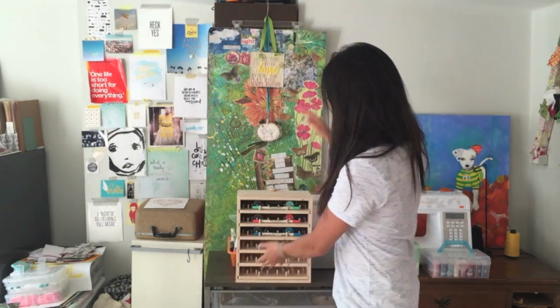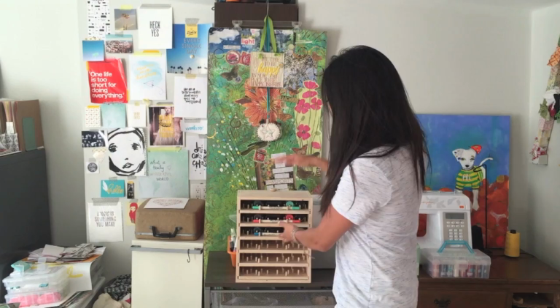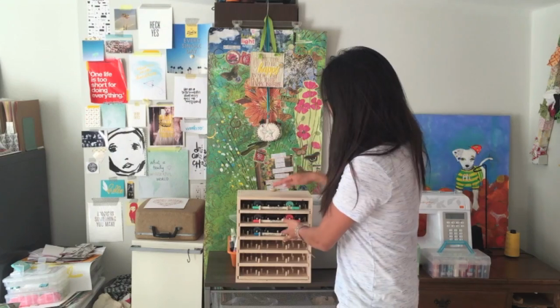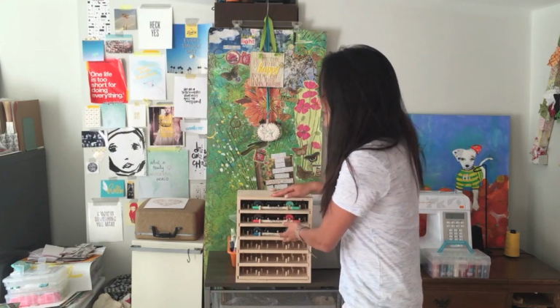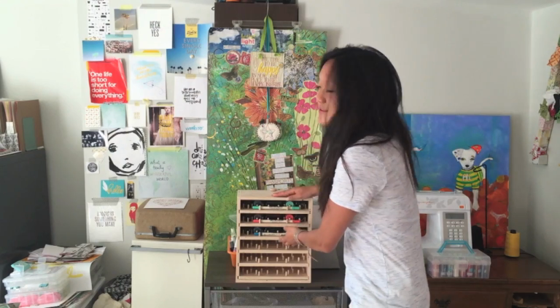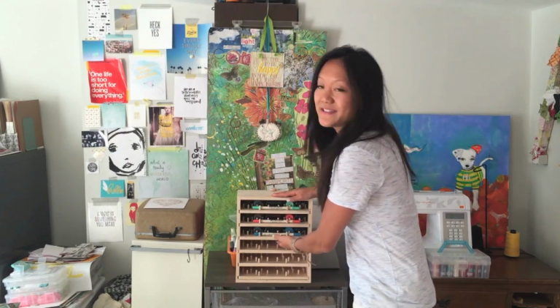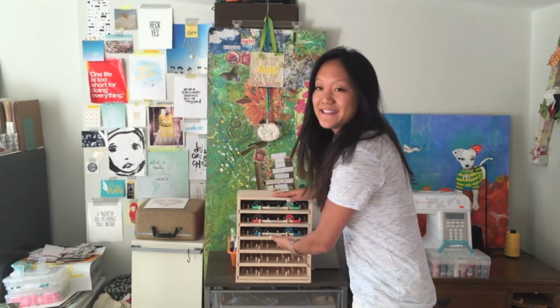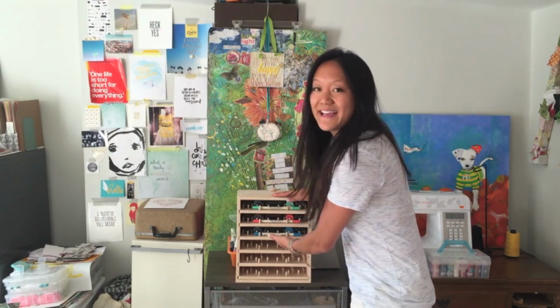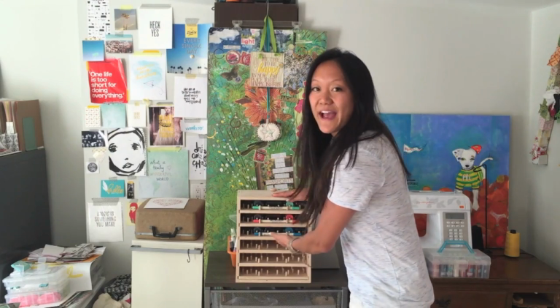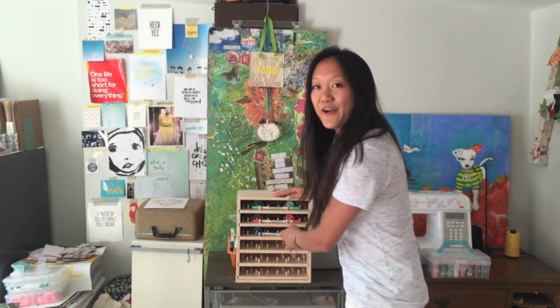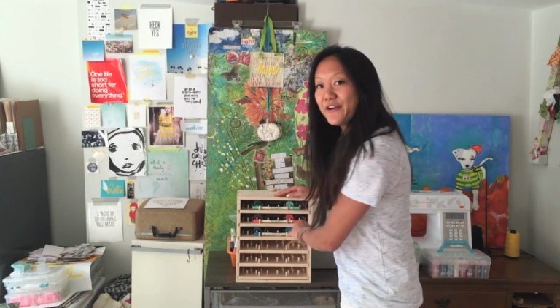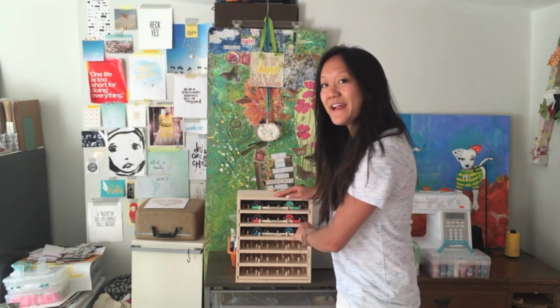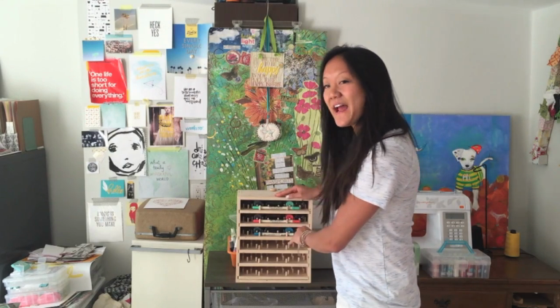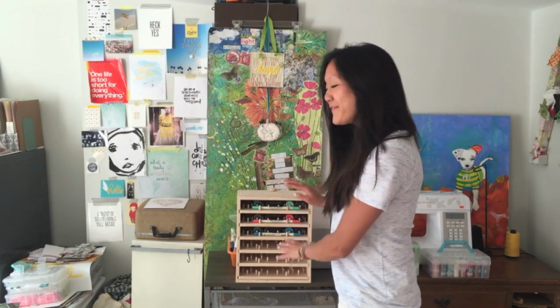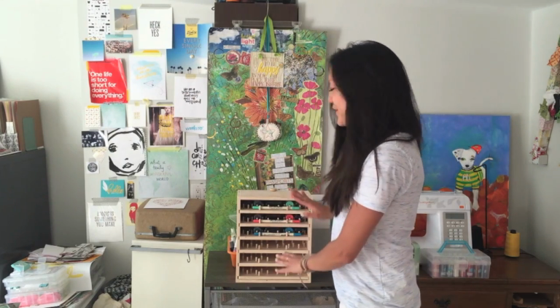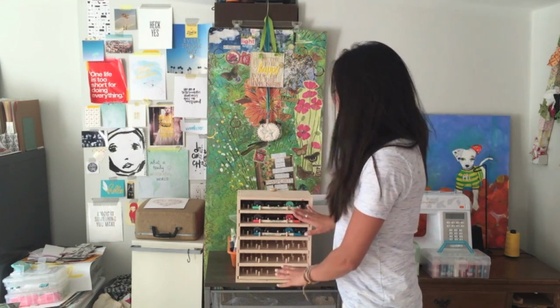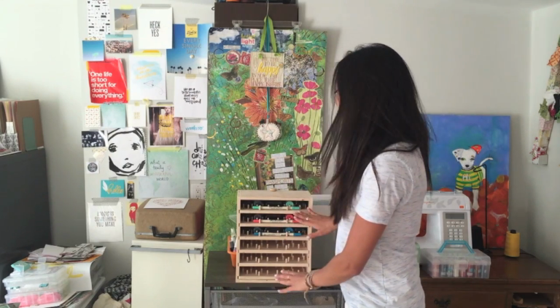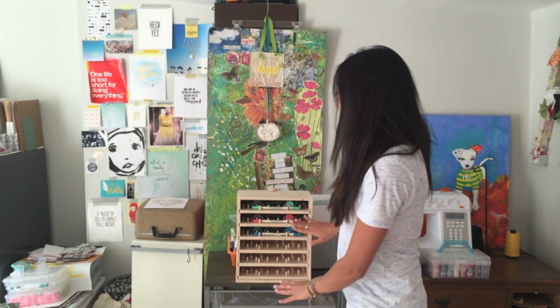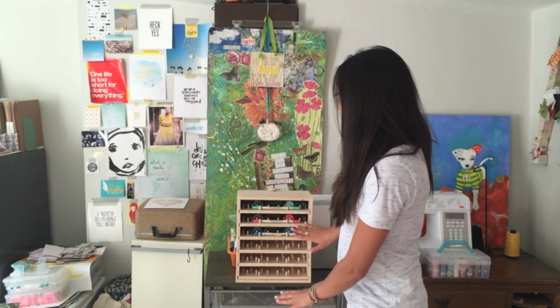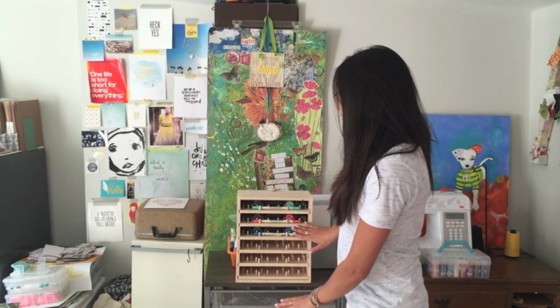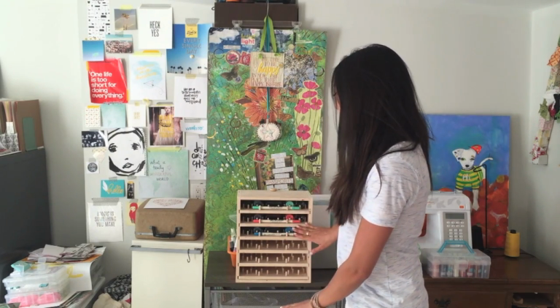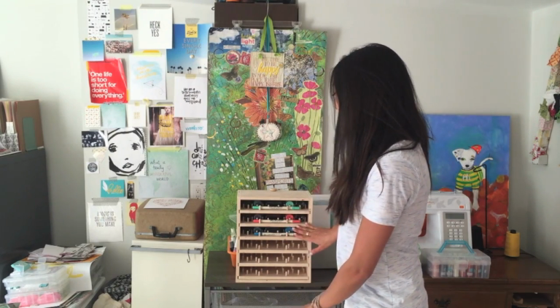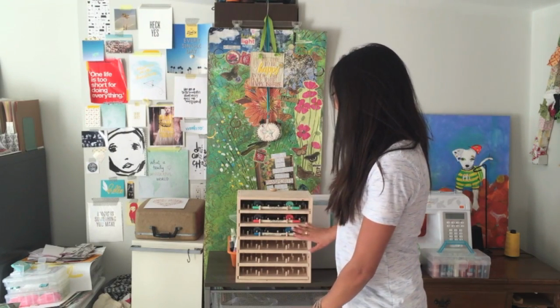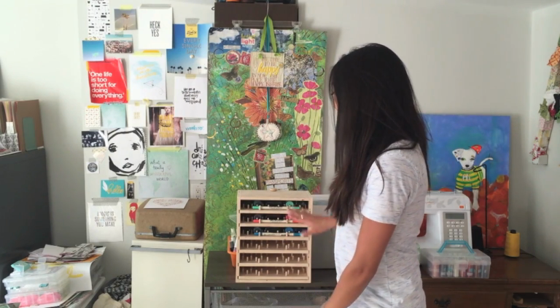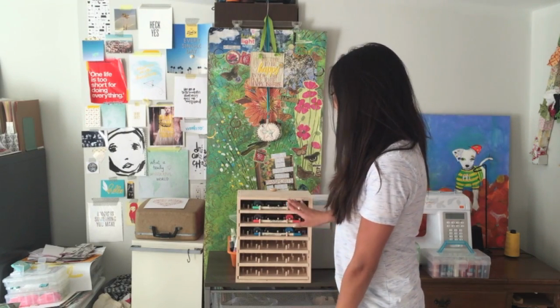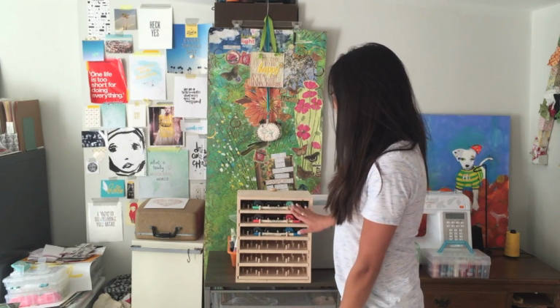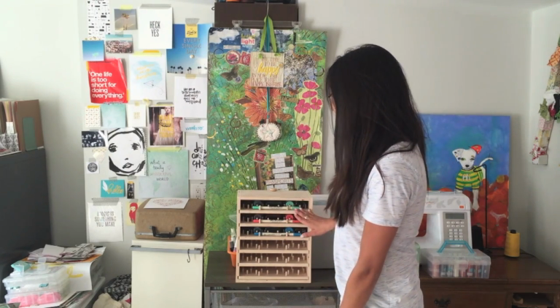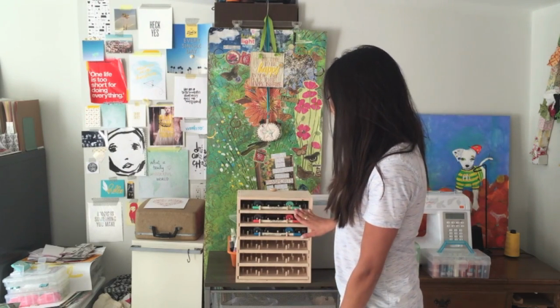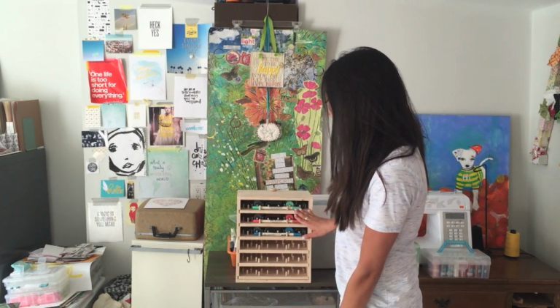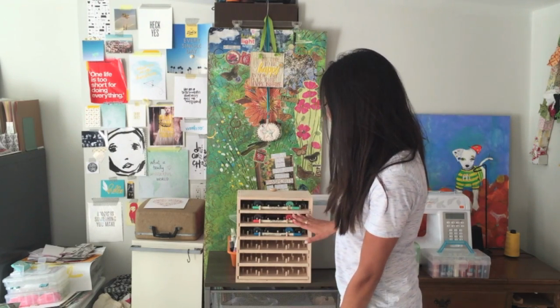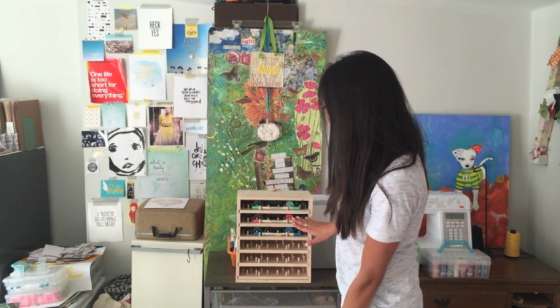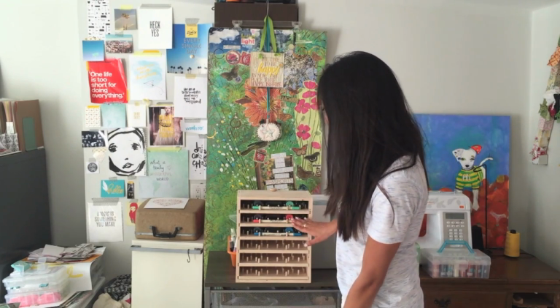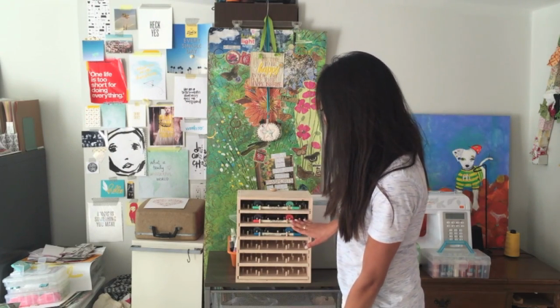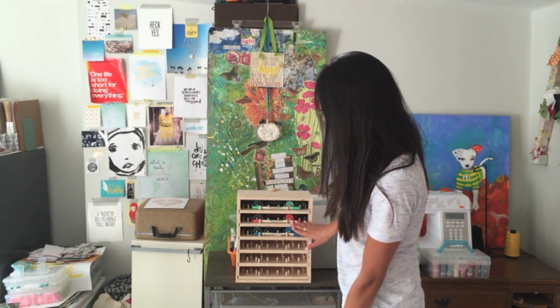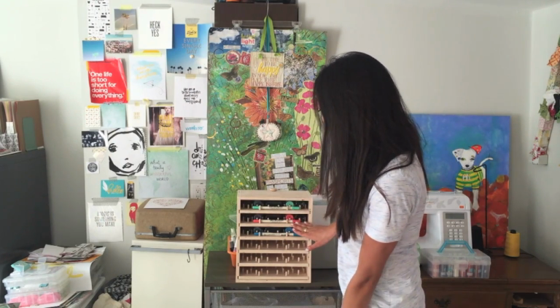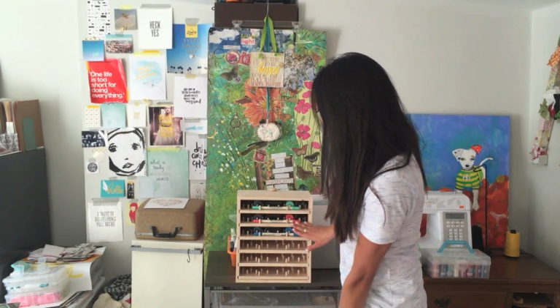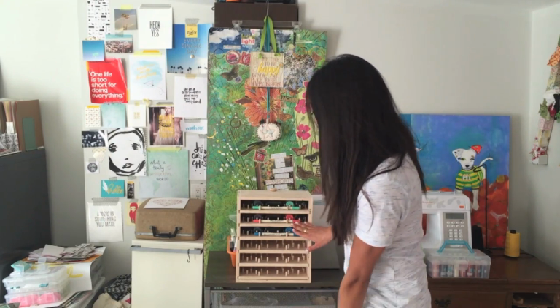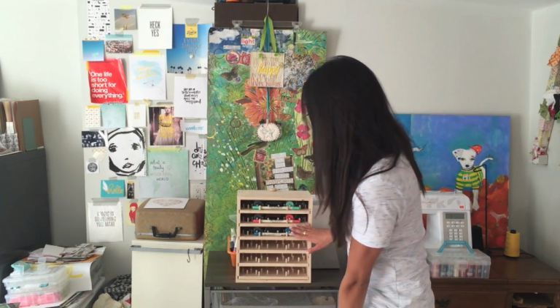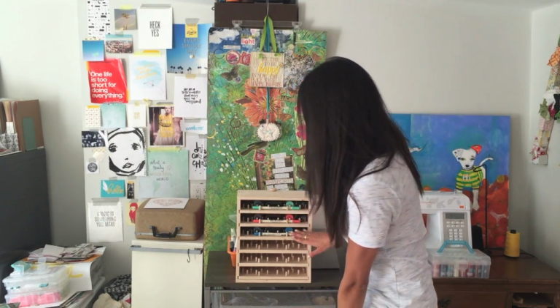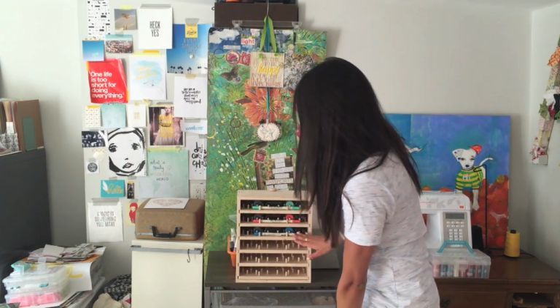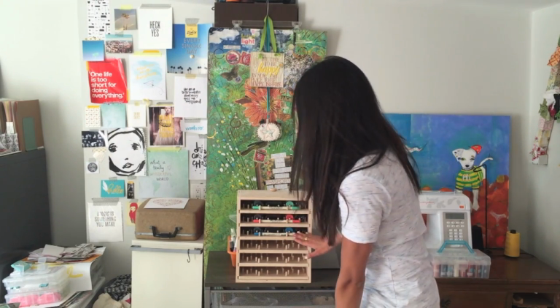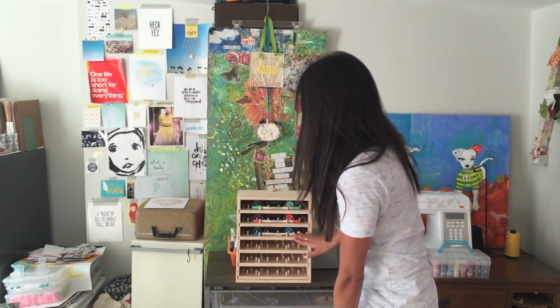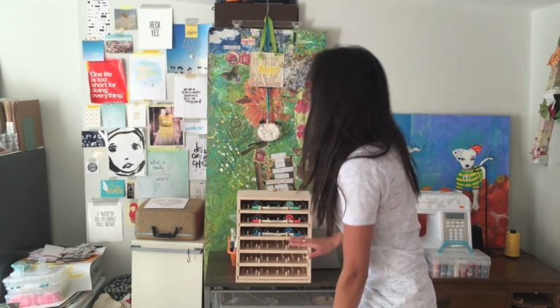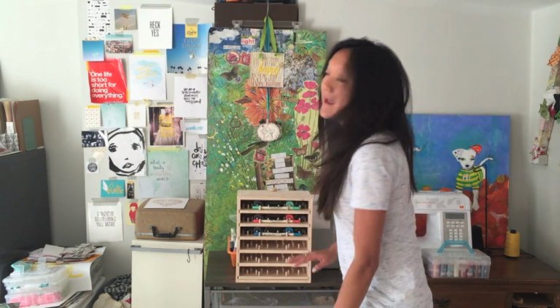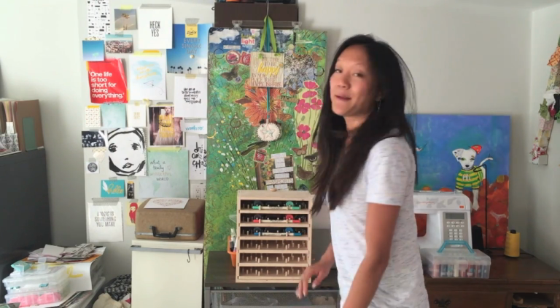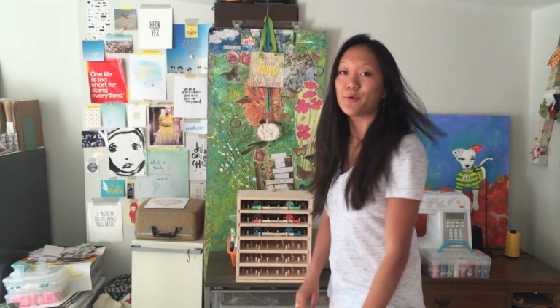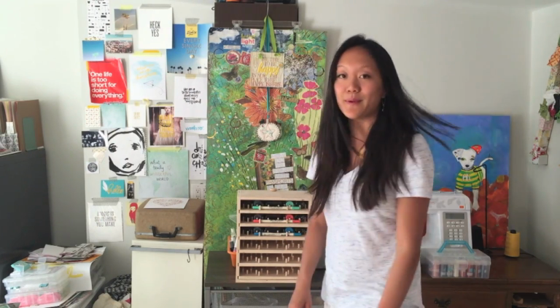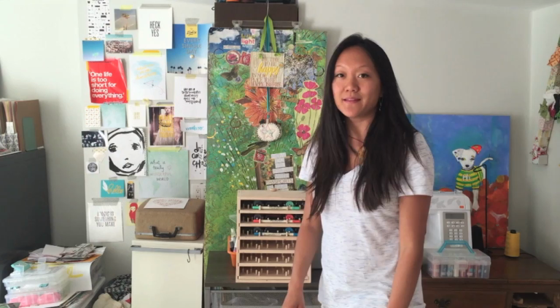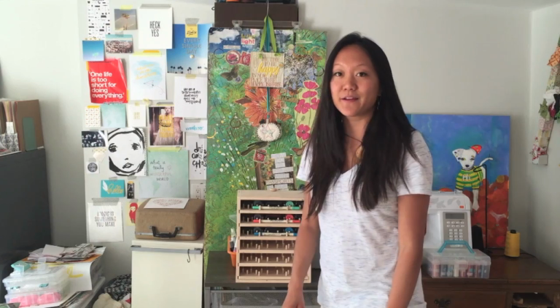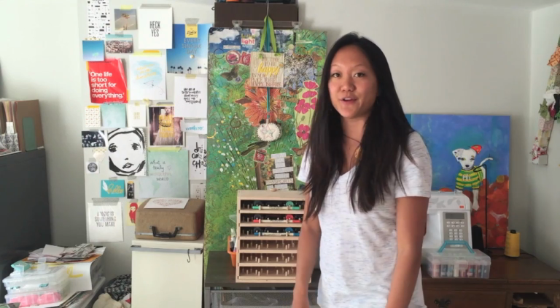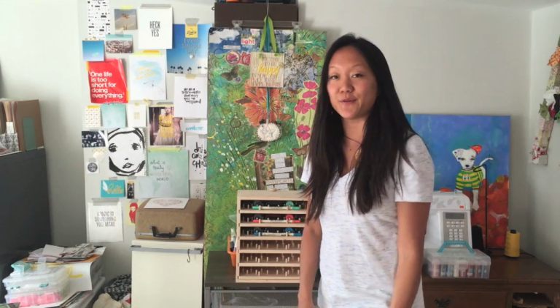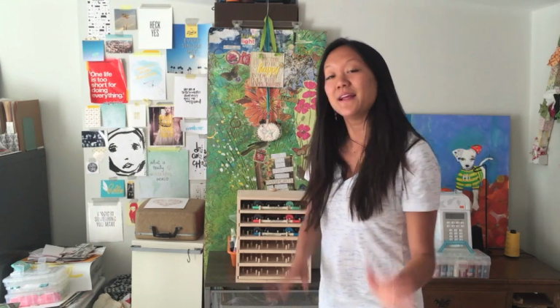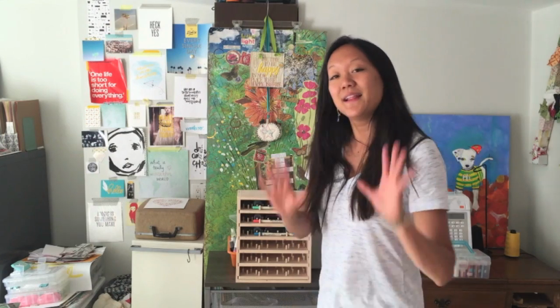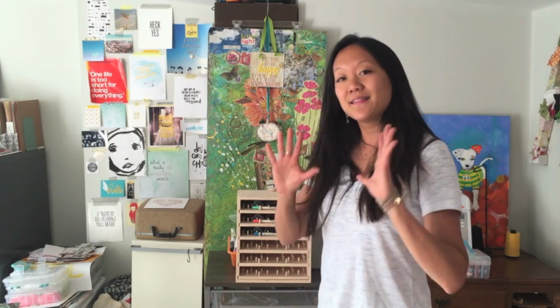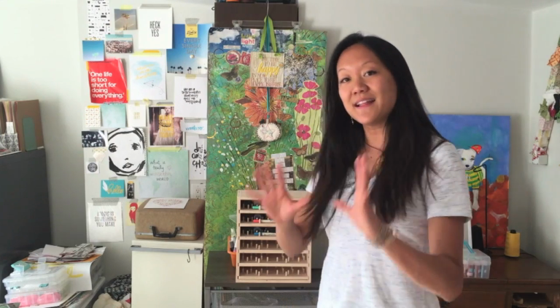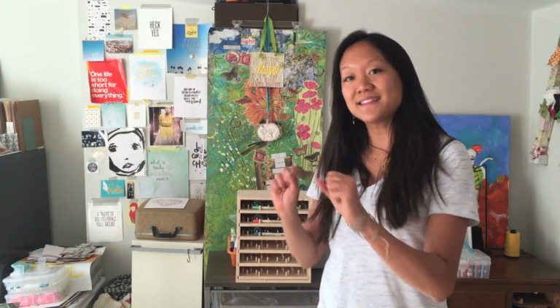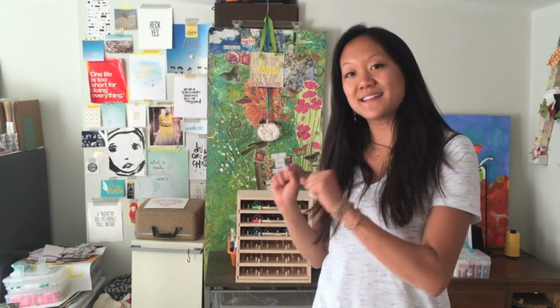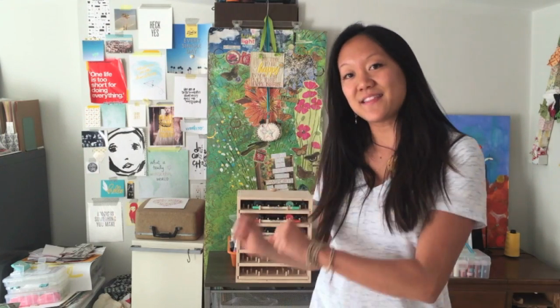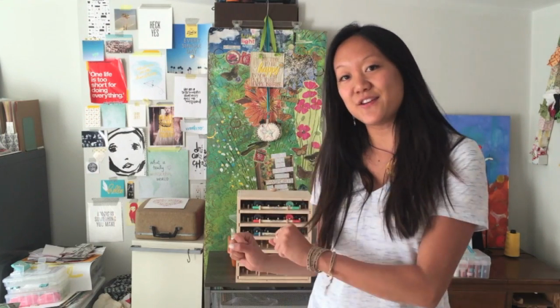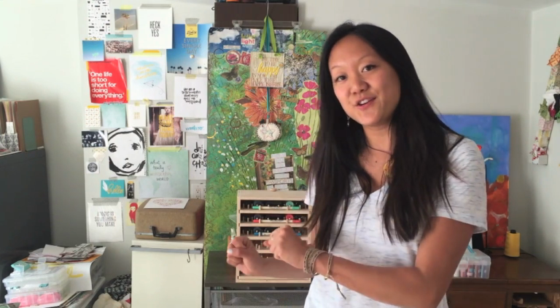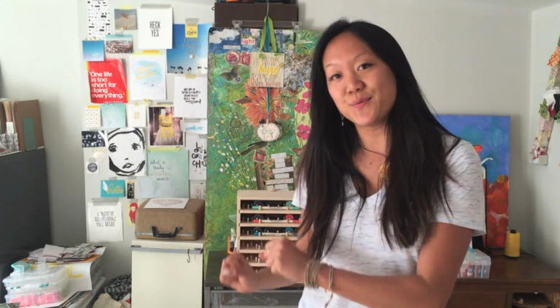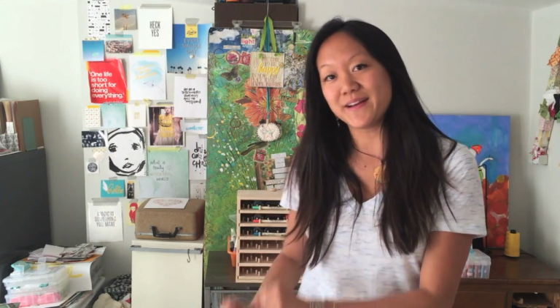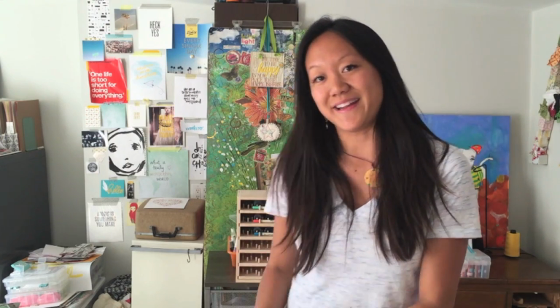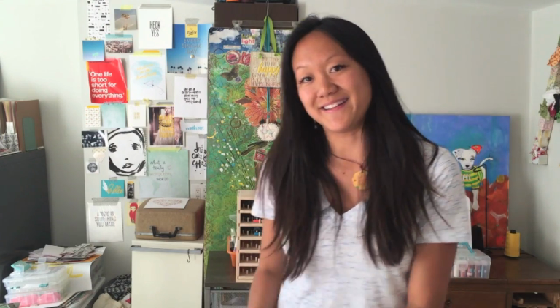As you can see, I already have the three previous colors: Cracked Pistachio, Abandoned Coral, and Mermaid Lagoon. Let's get the new one in.